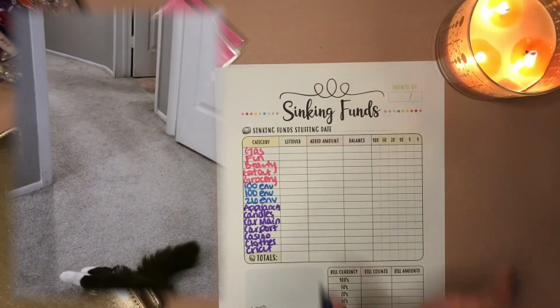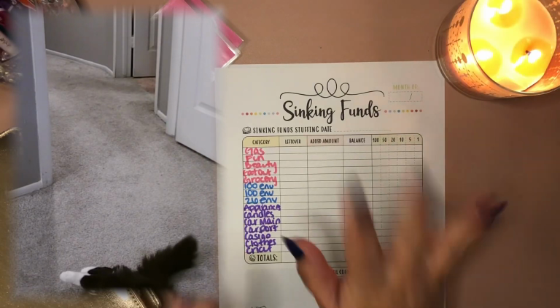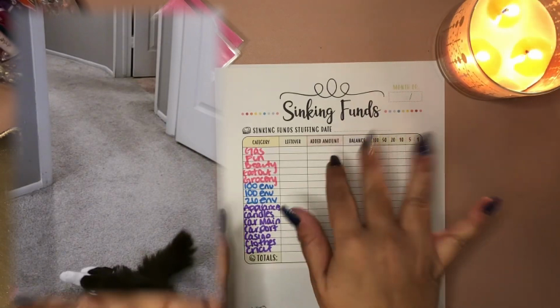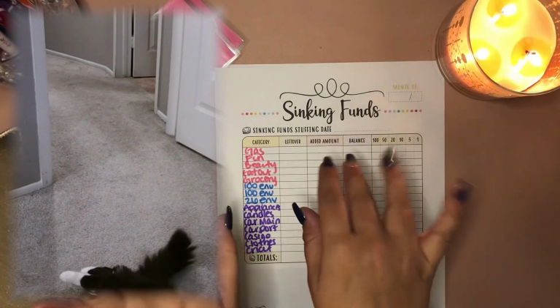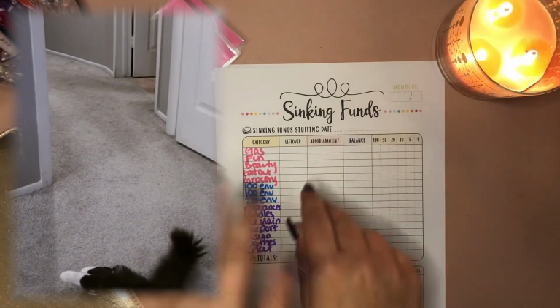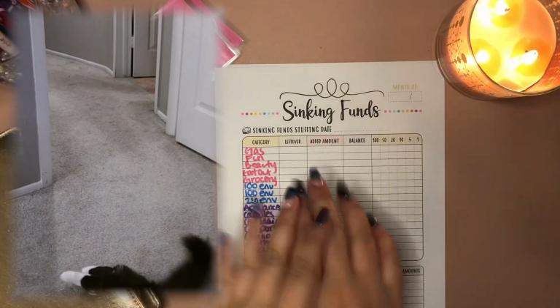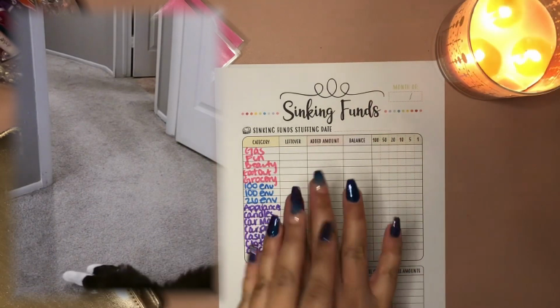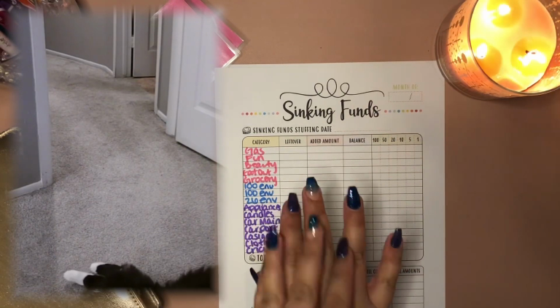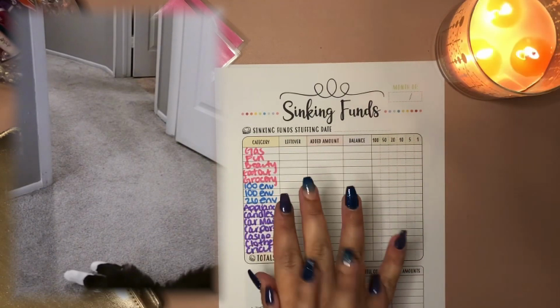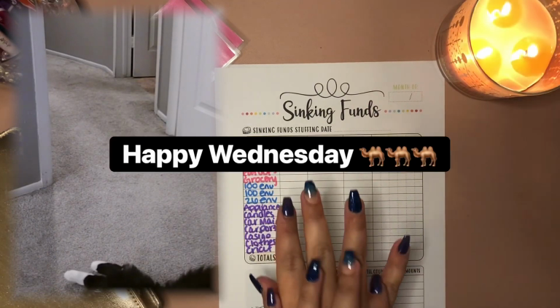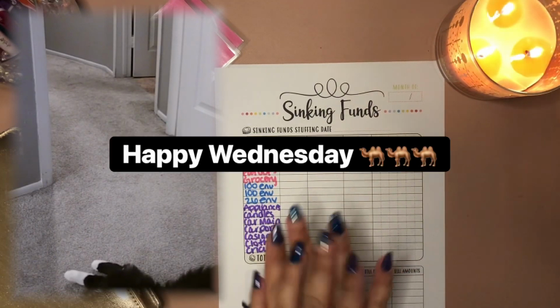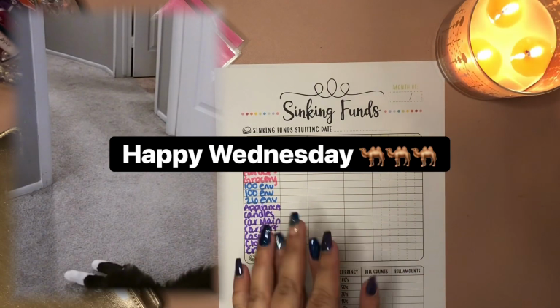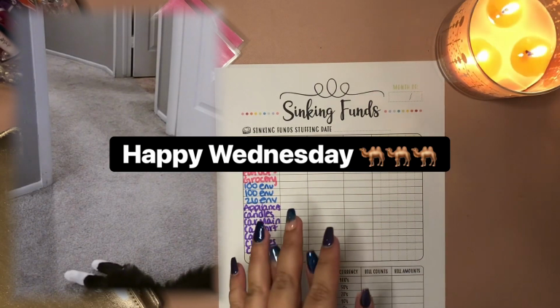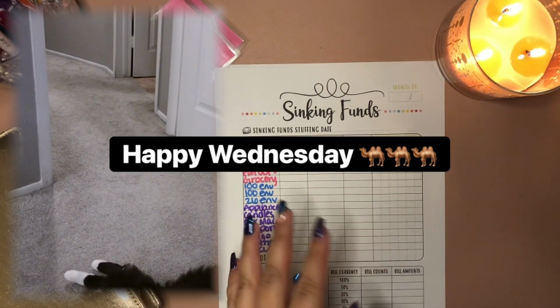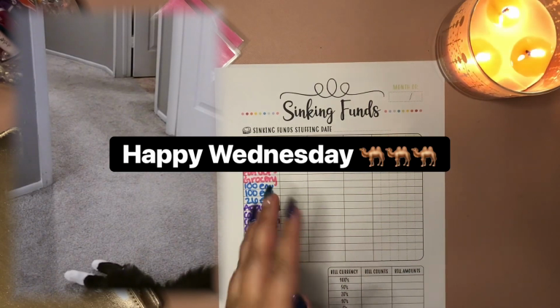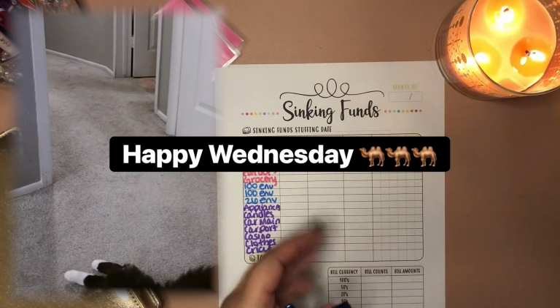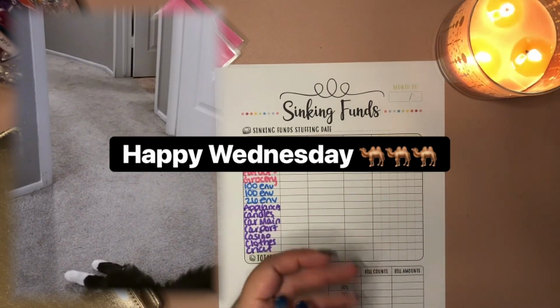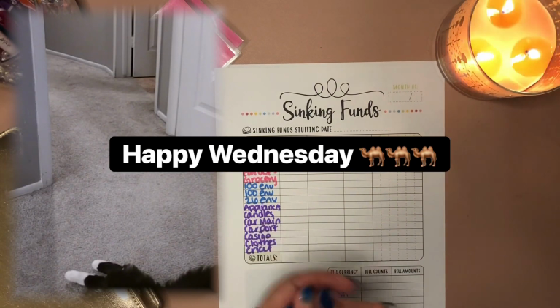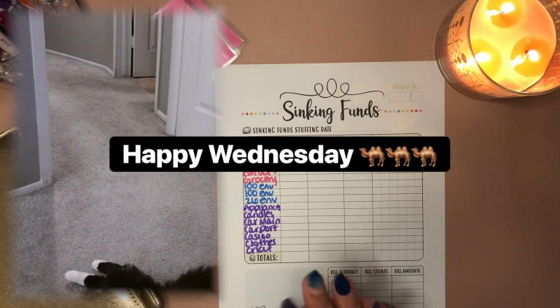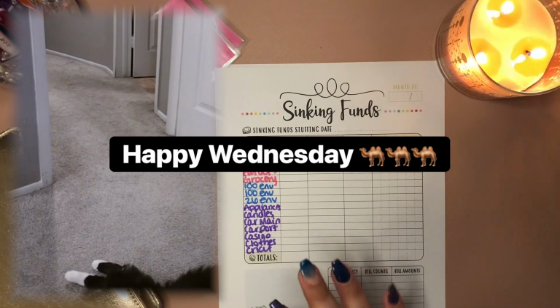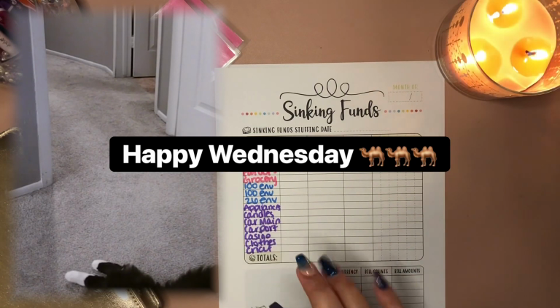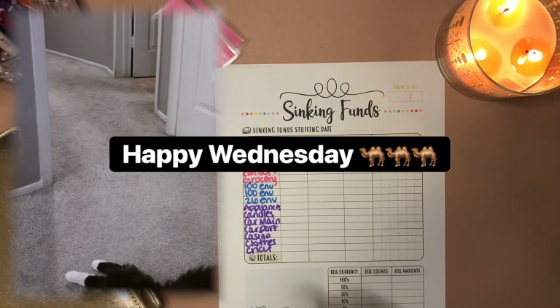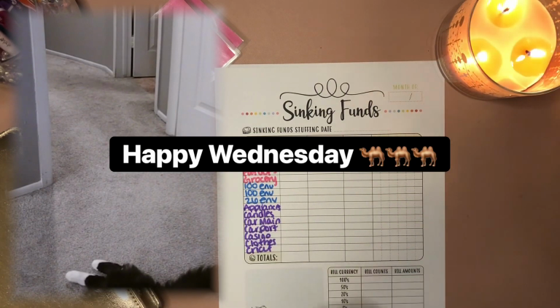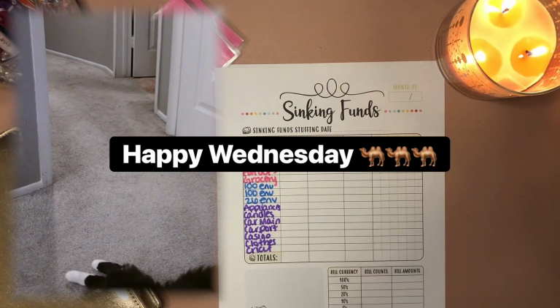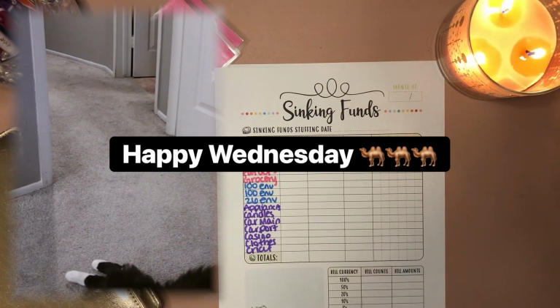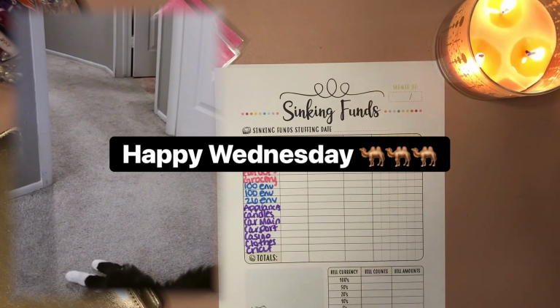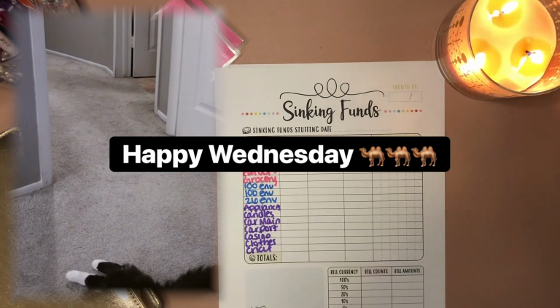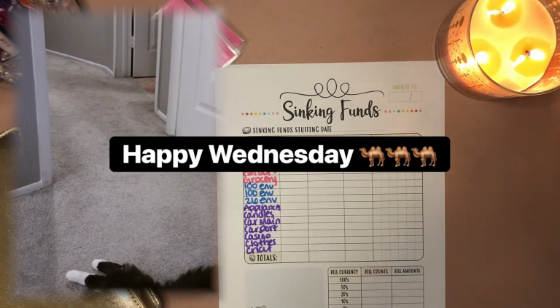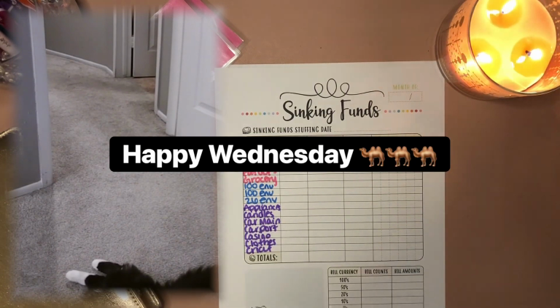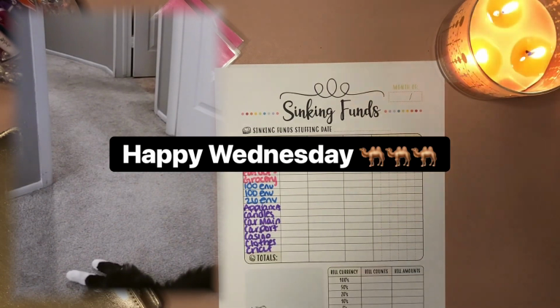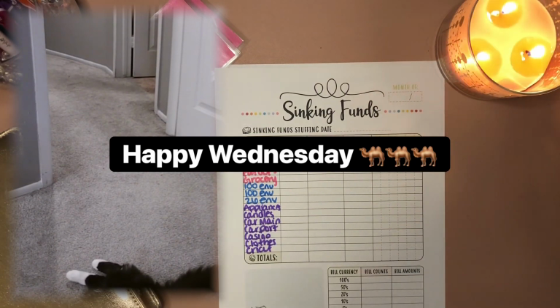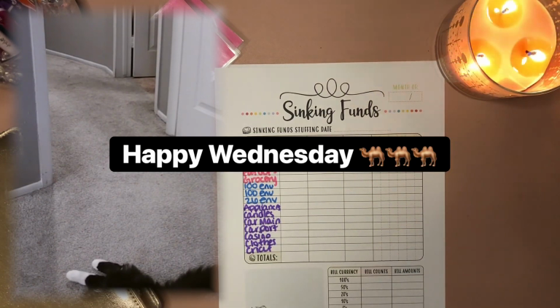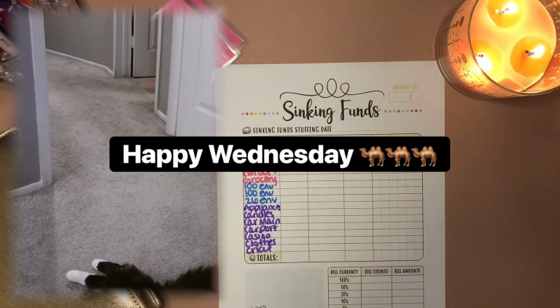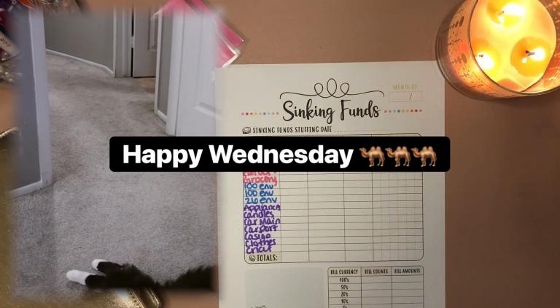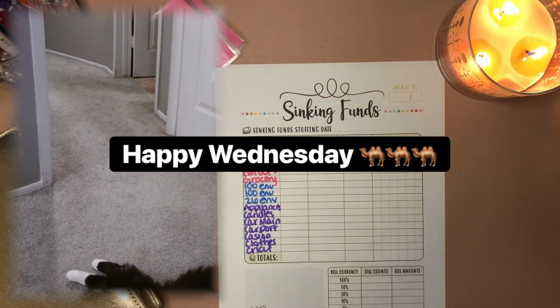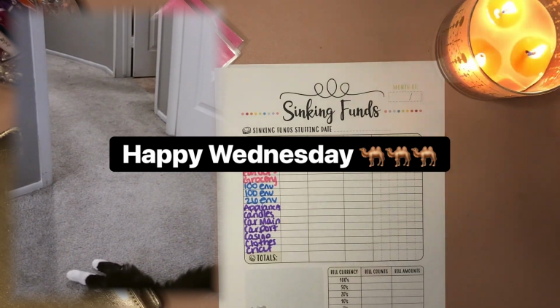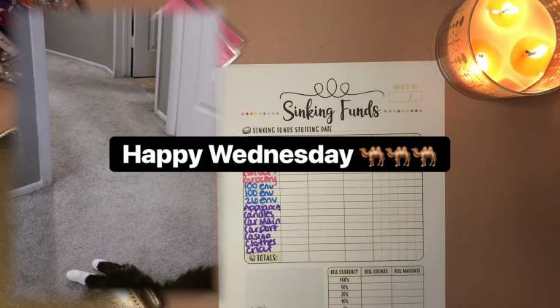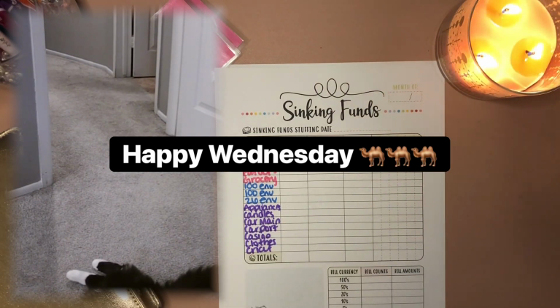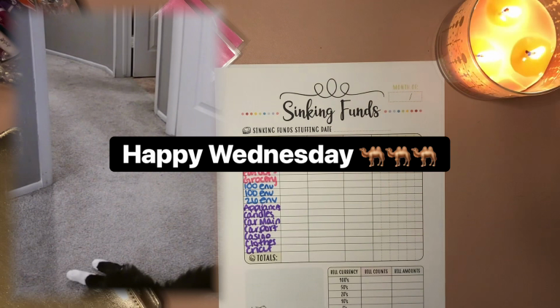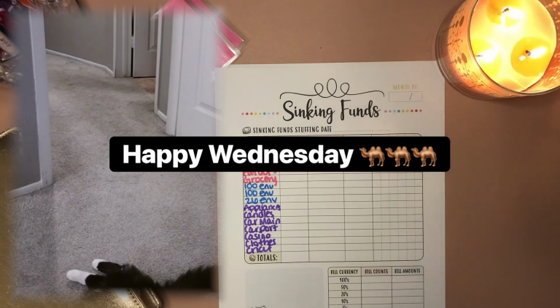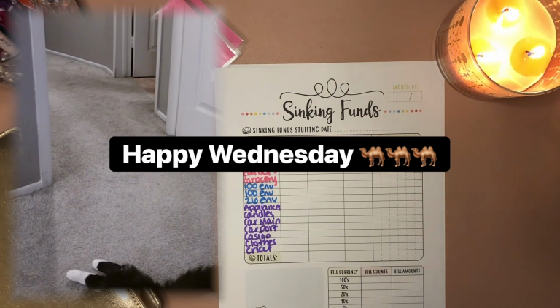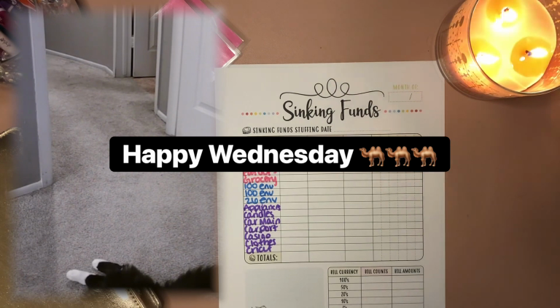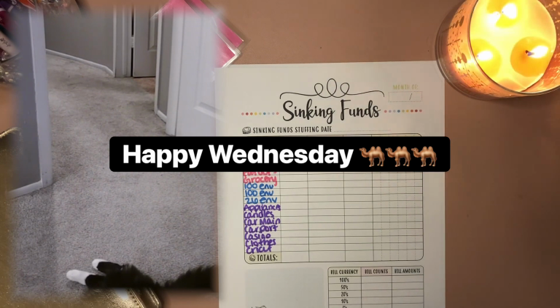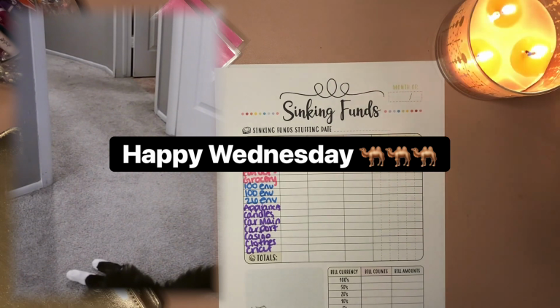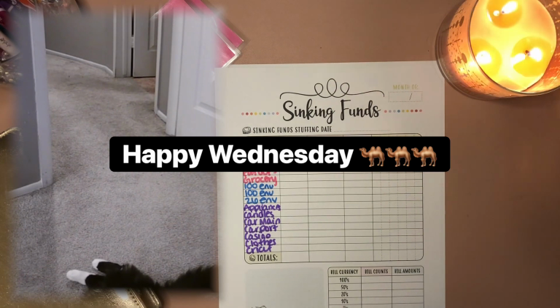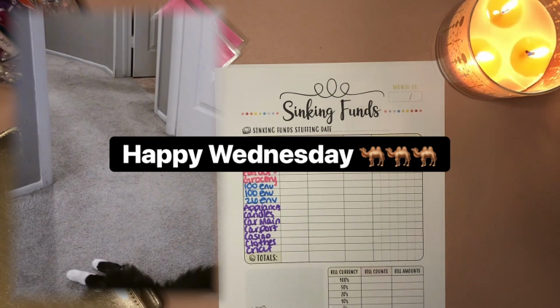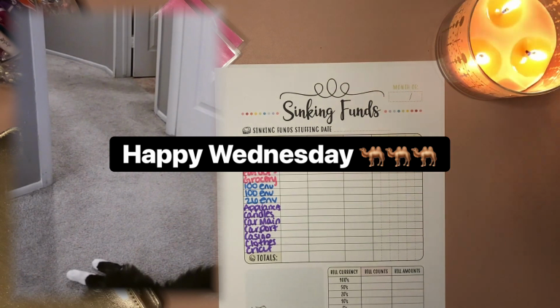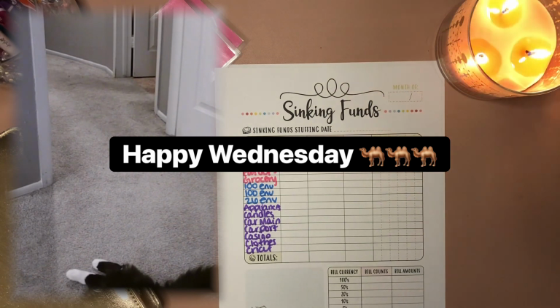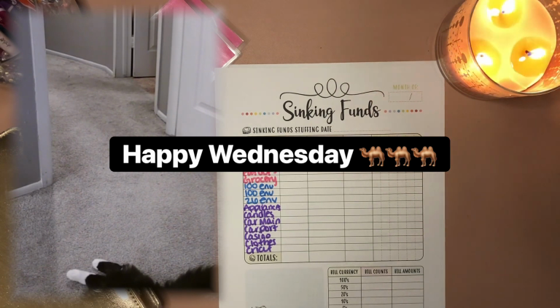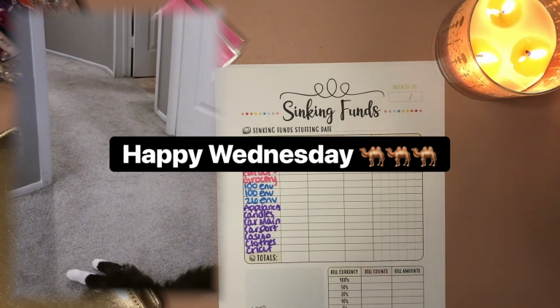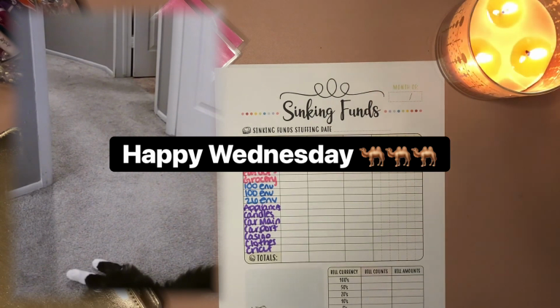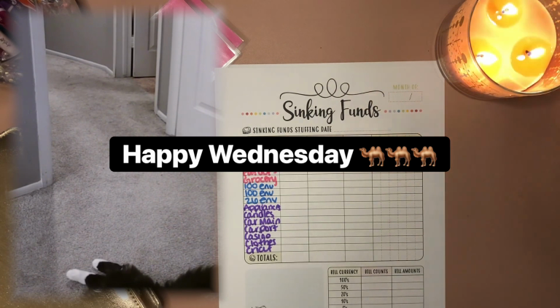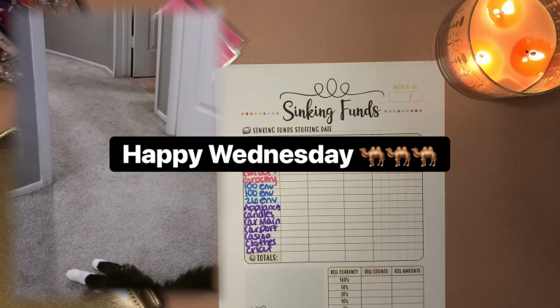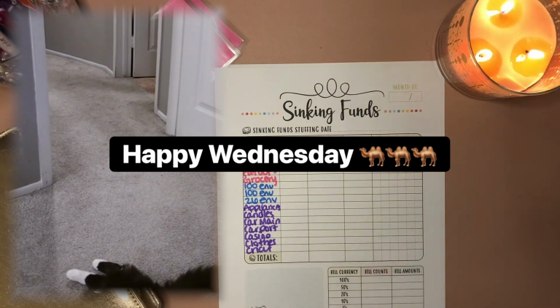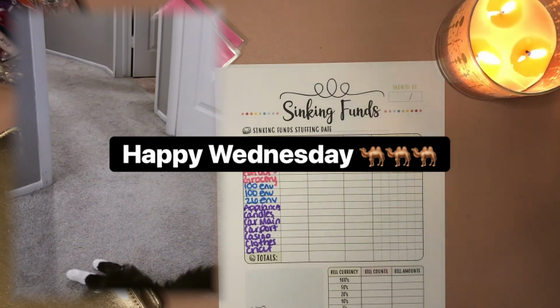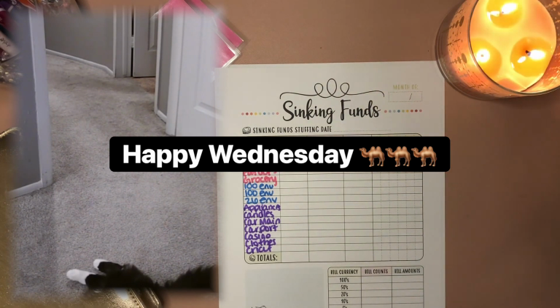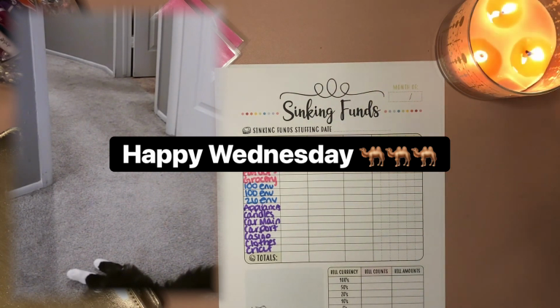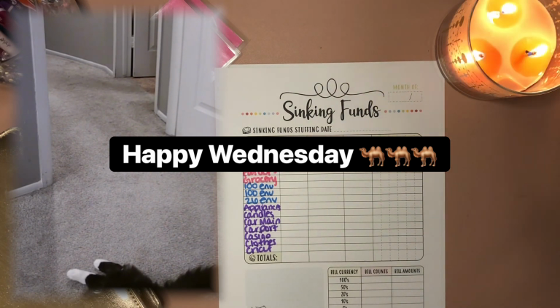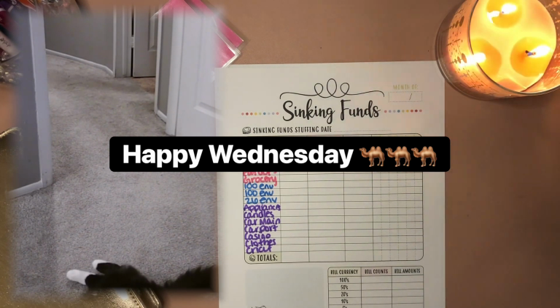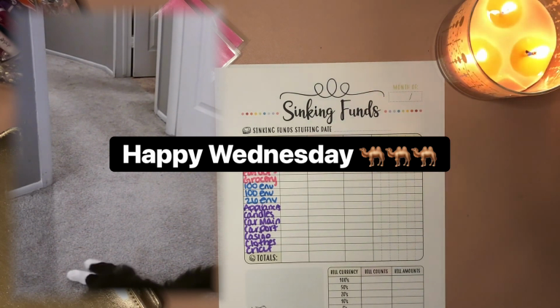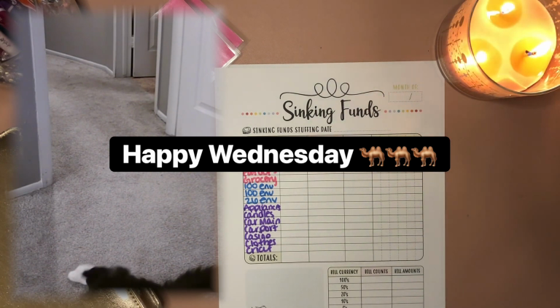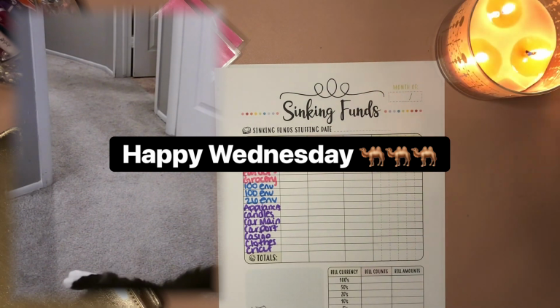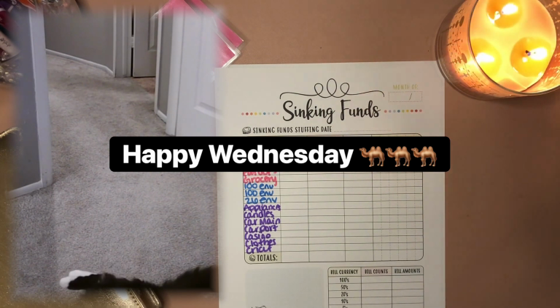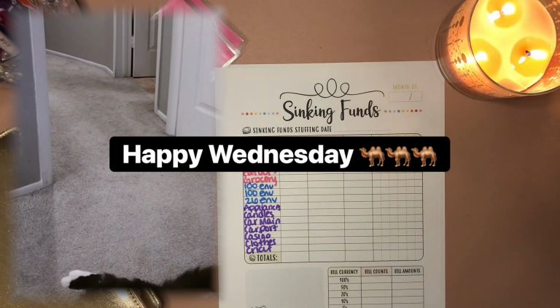Hi everyone, happy Wednesday. It's Chelsea here from Cats and Cats. How's it going? I'm doing well, you guys. Super excited, it's hump day.